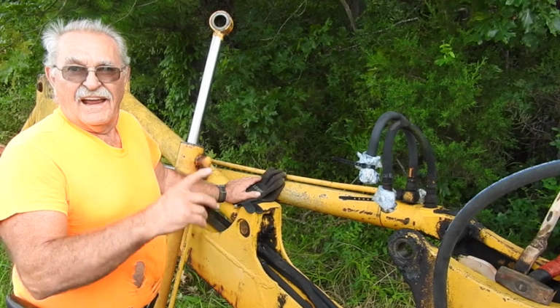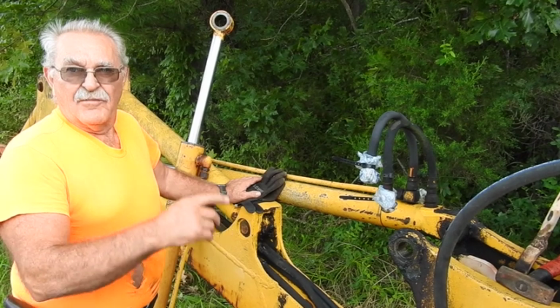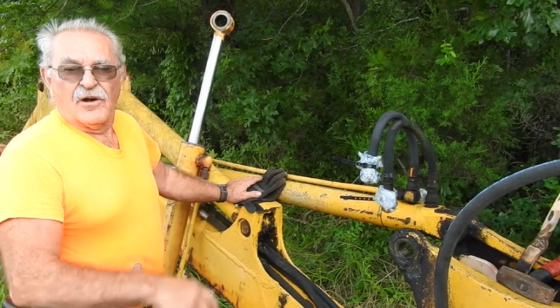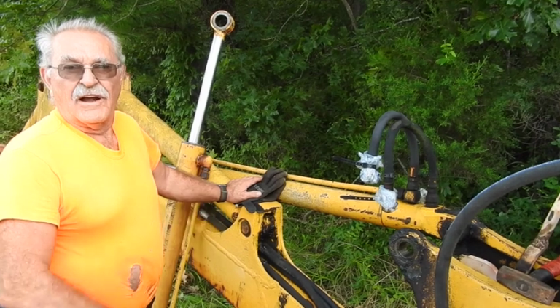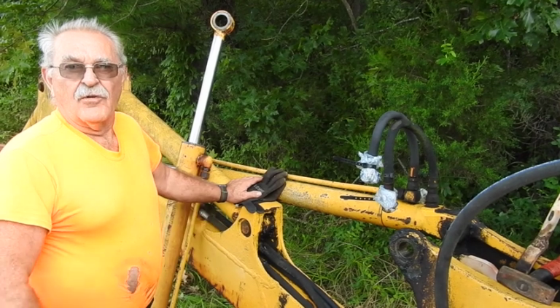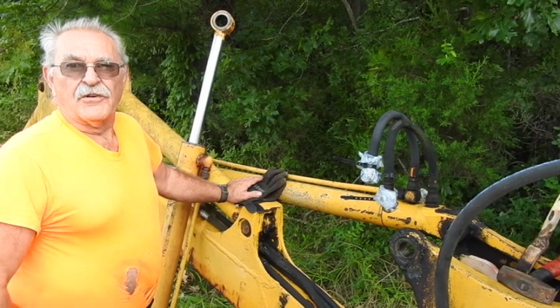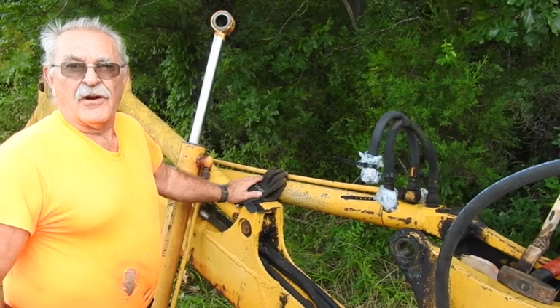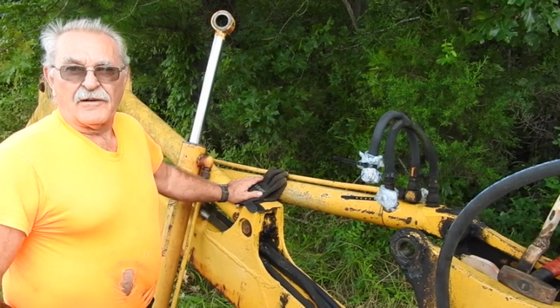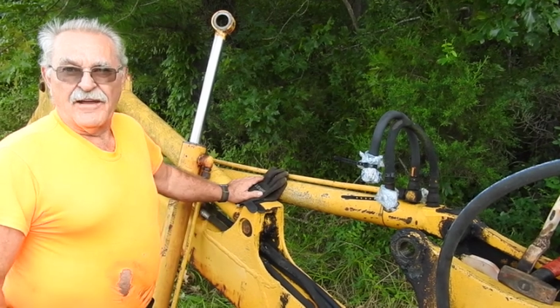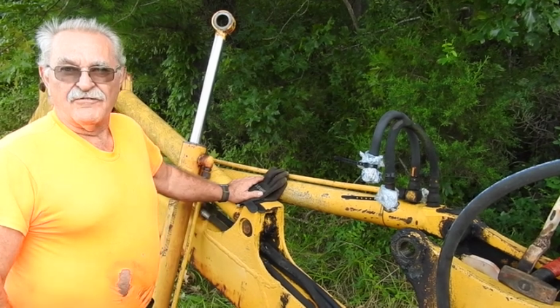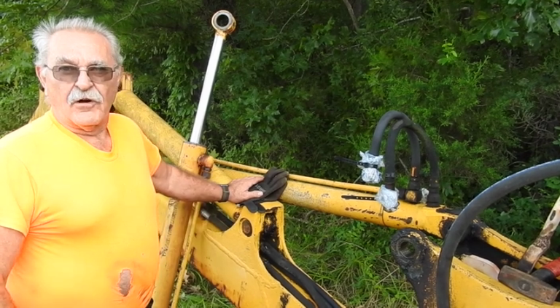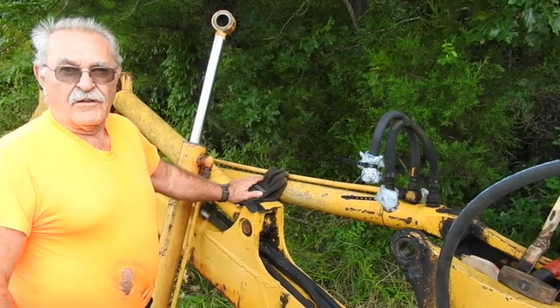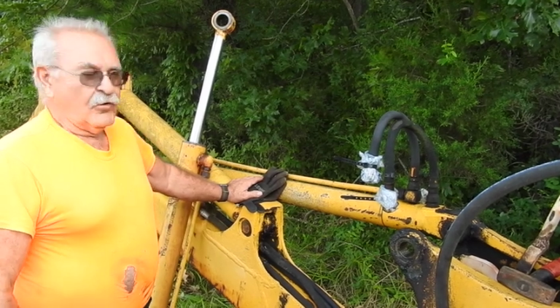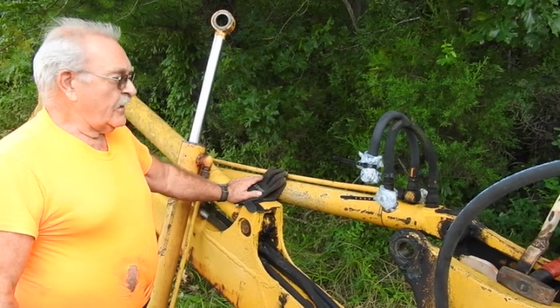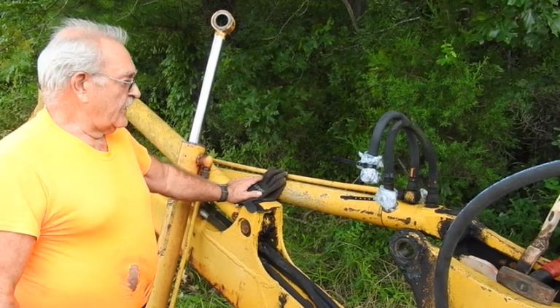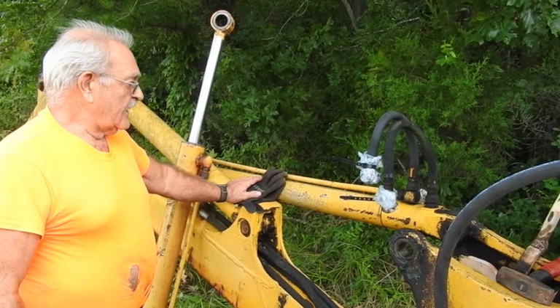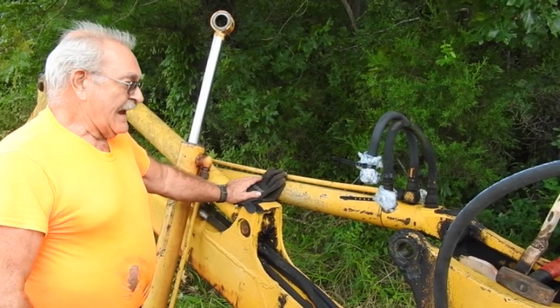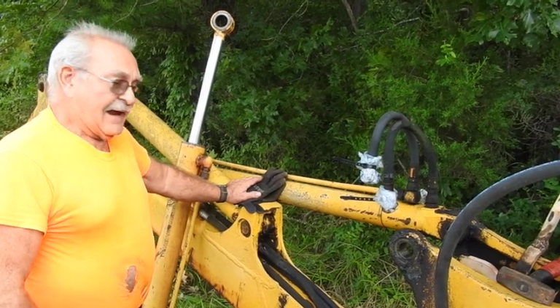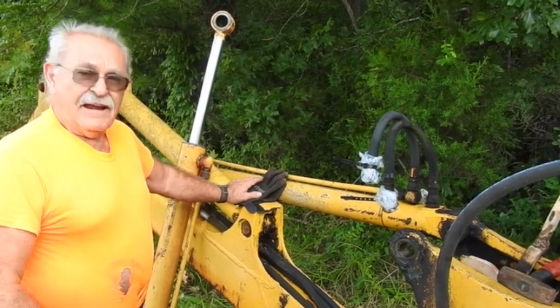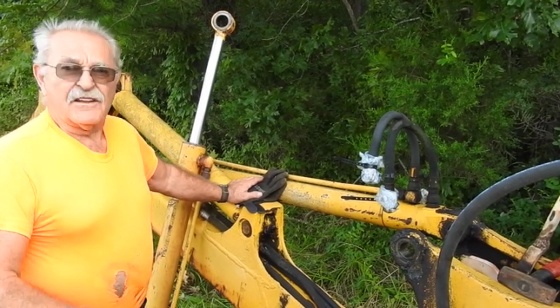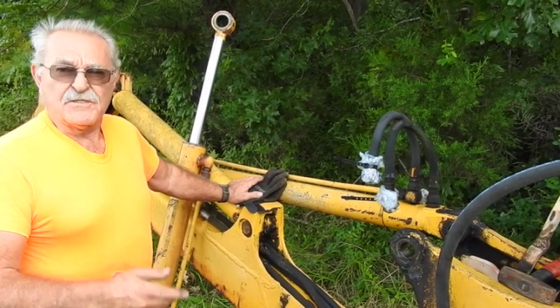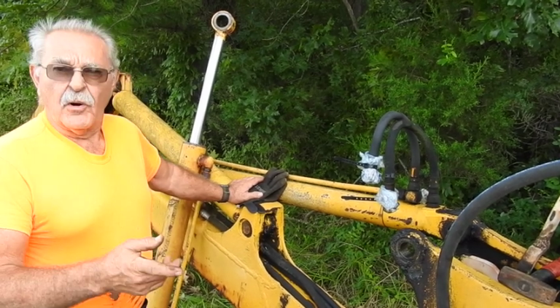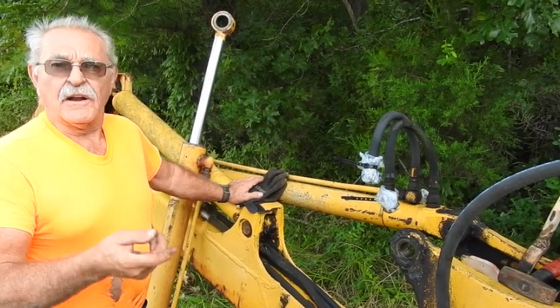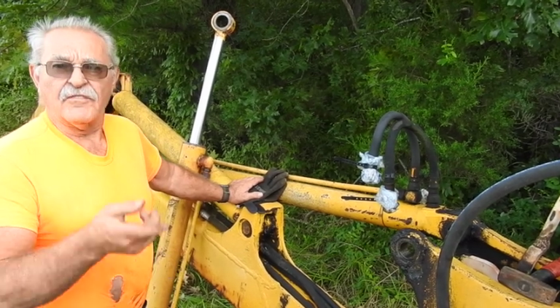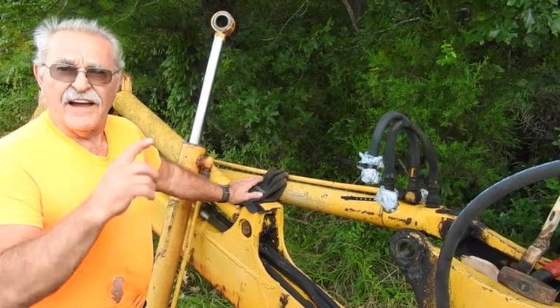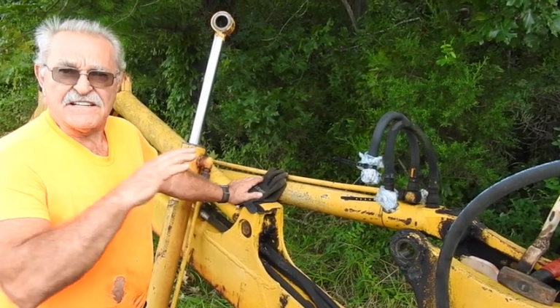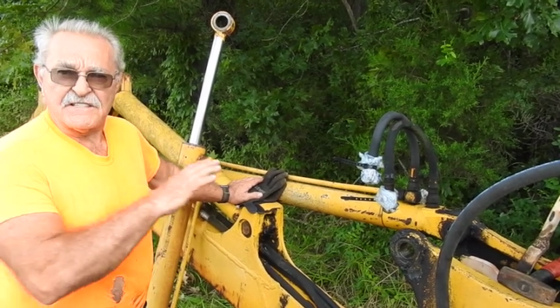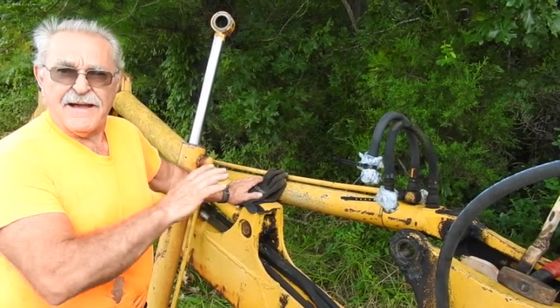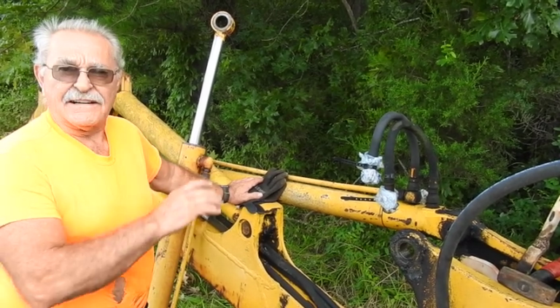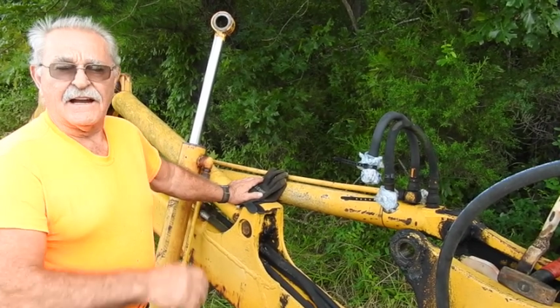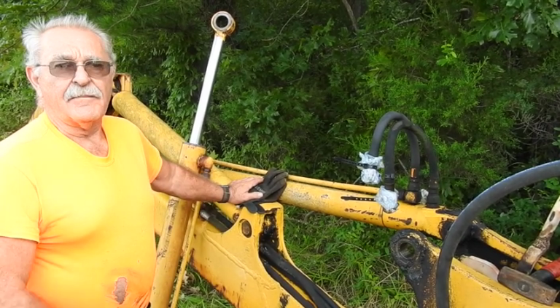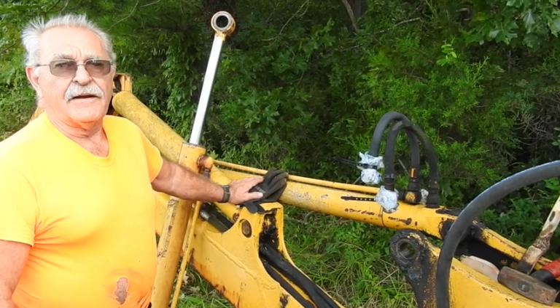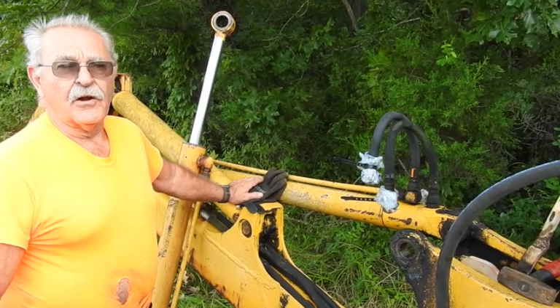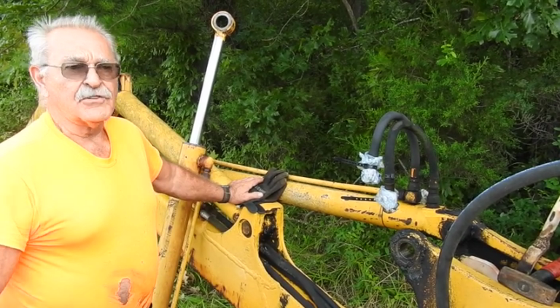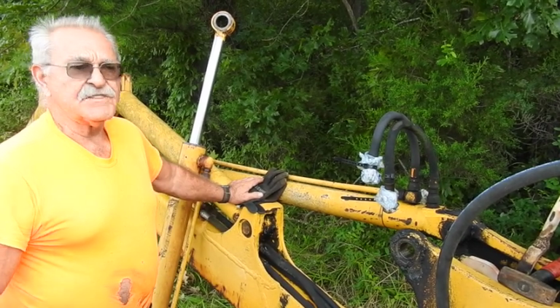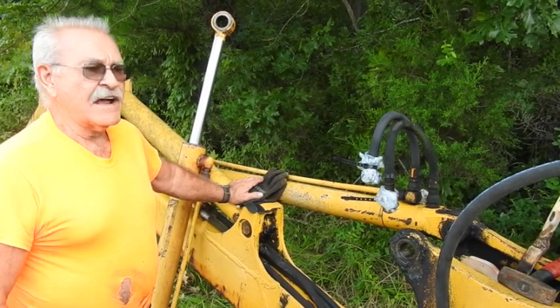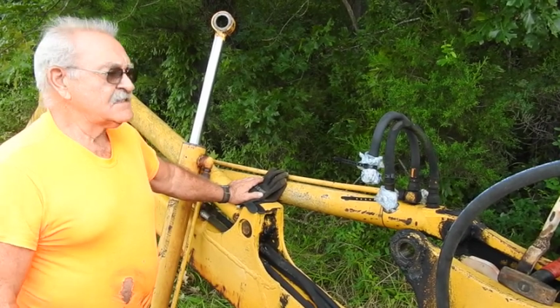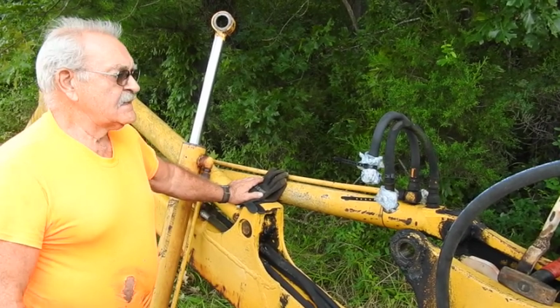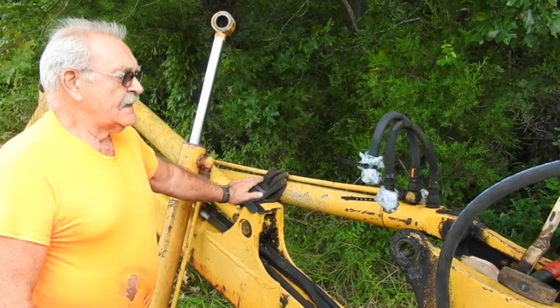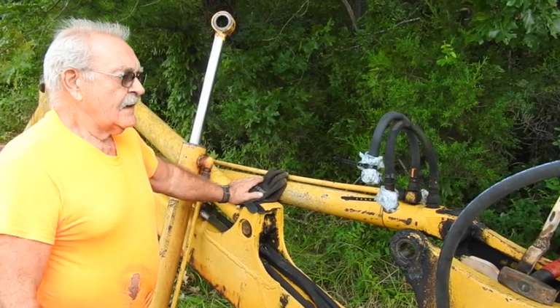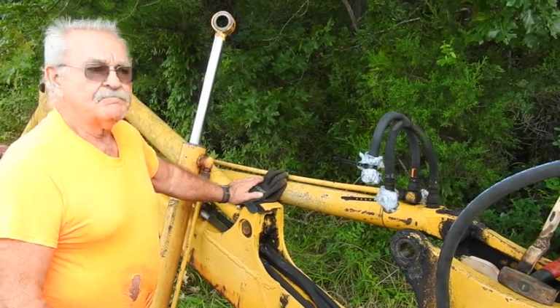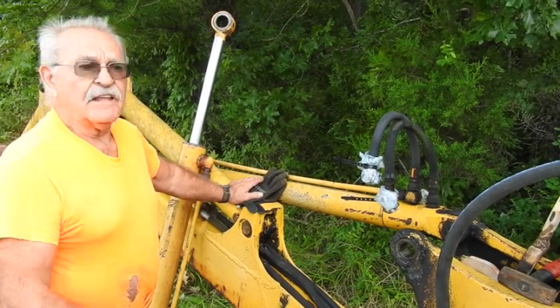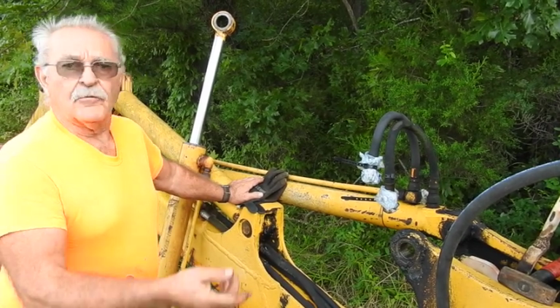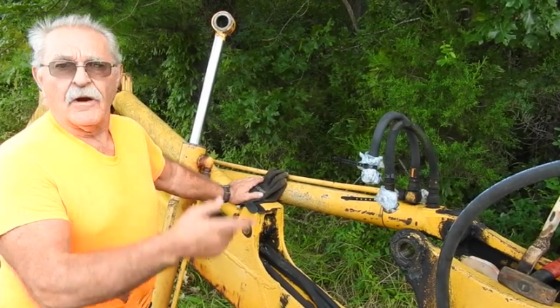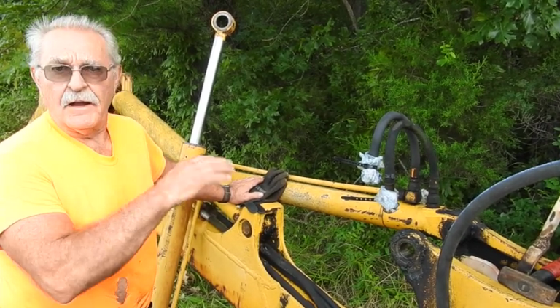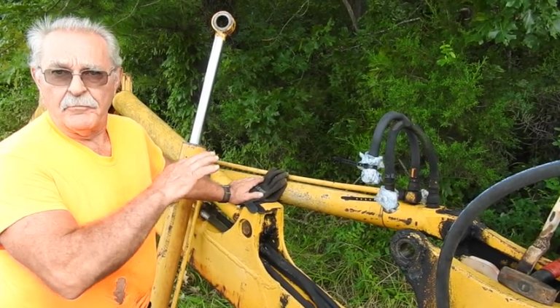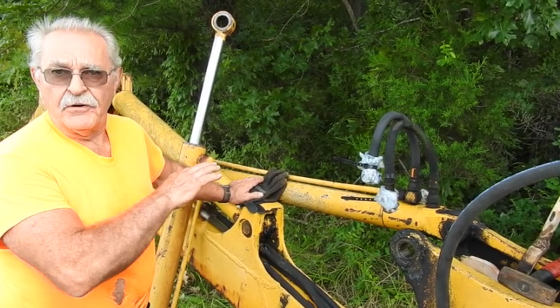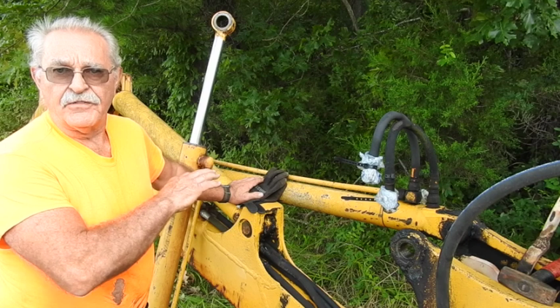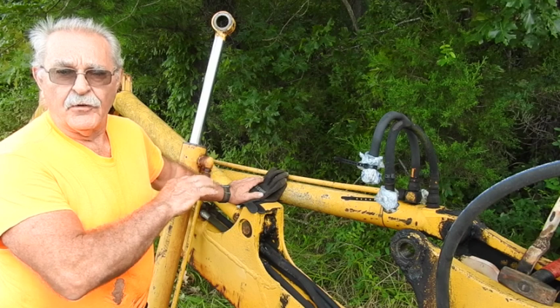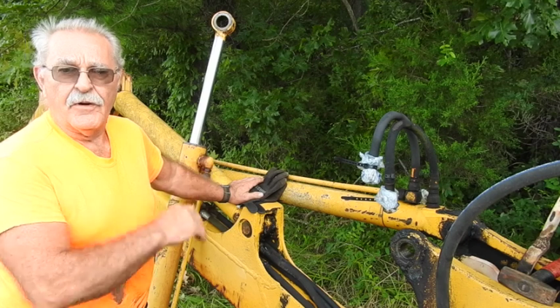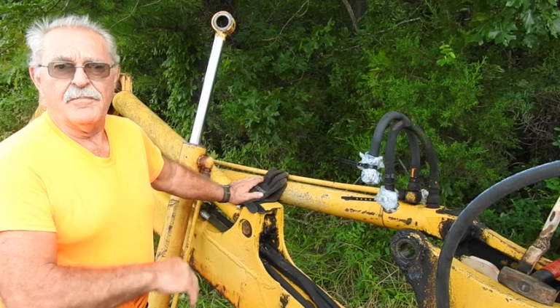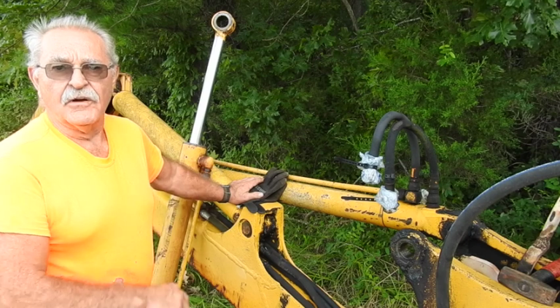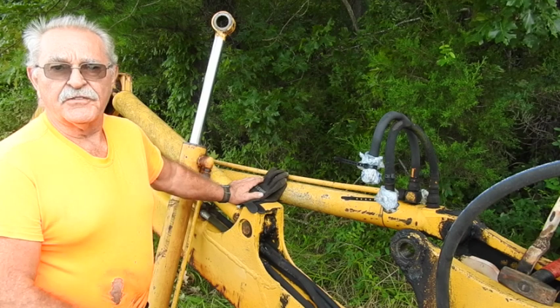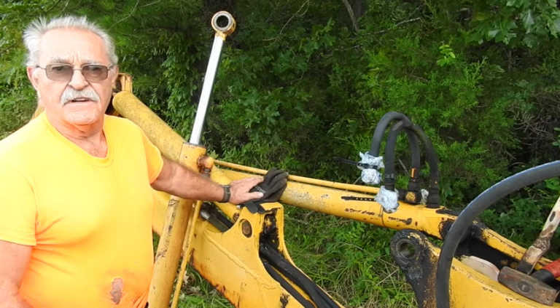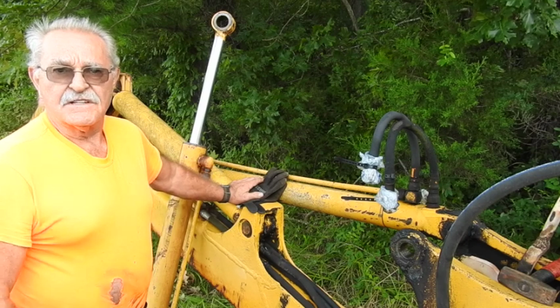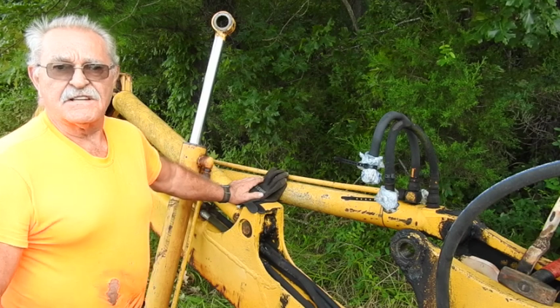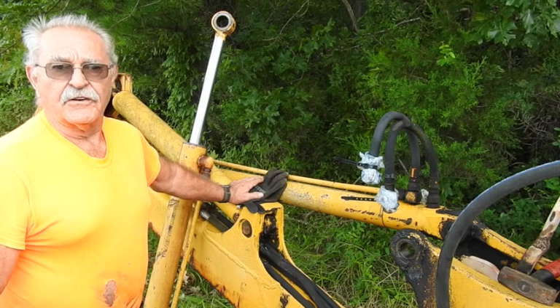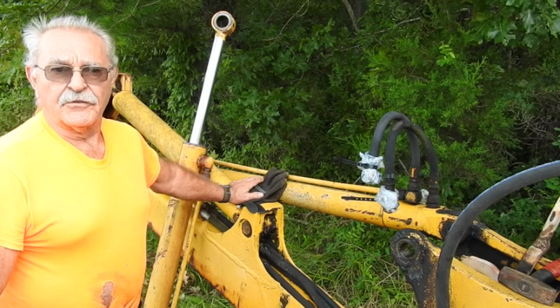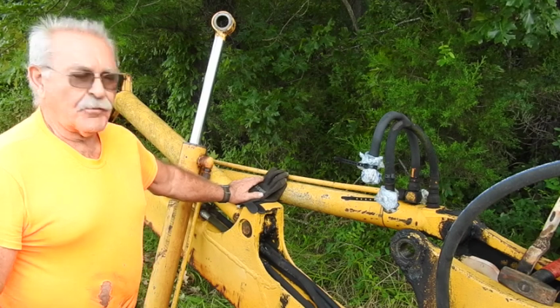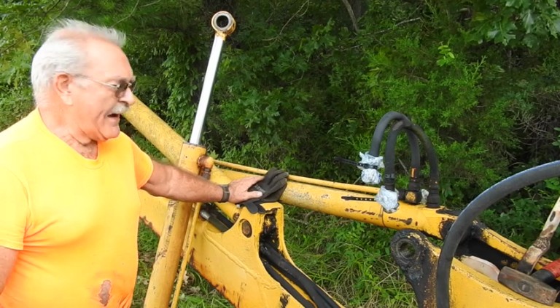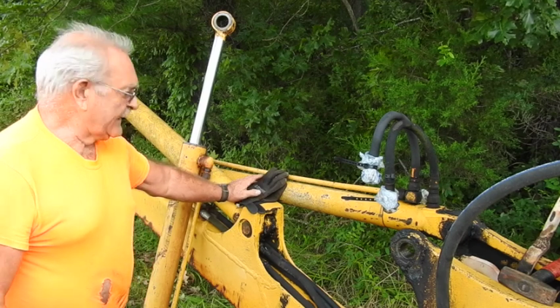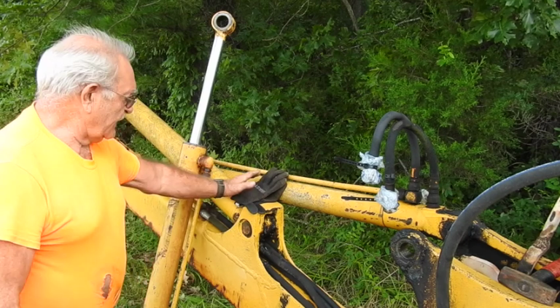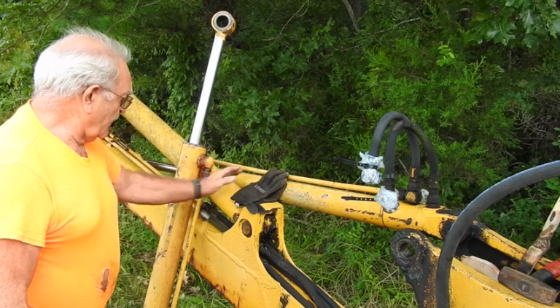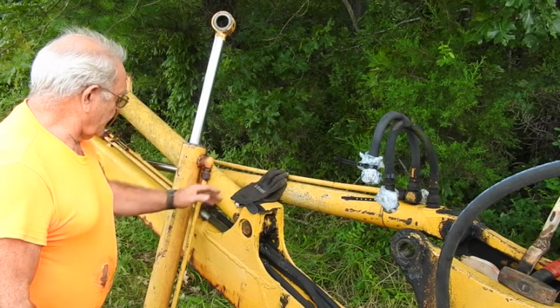Hey, good morning everyone. Tractor Man 44 here. This morning finds me back down at my daughter's house getting ready to put the rebuilt cylinder back together.